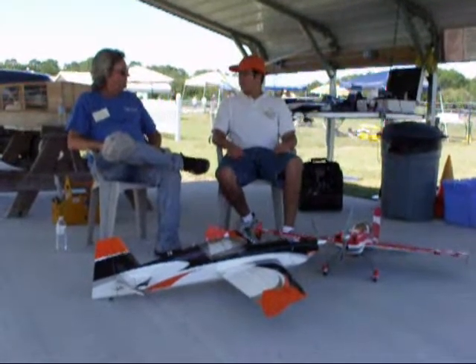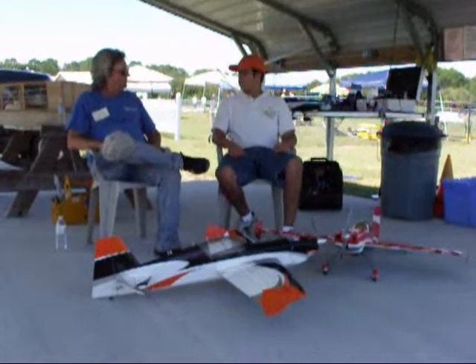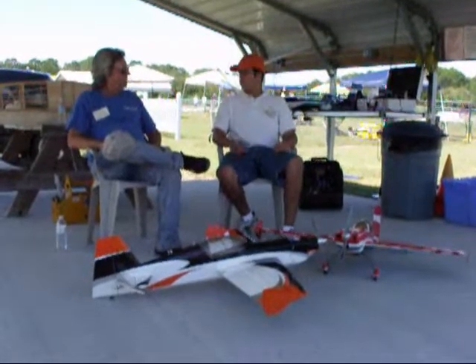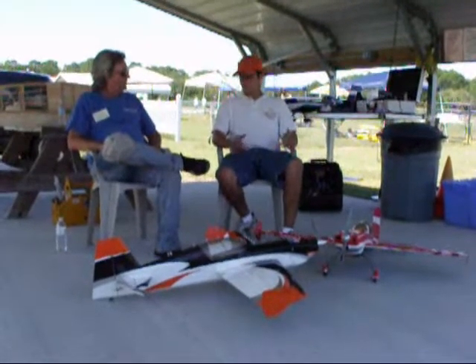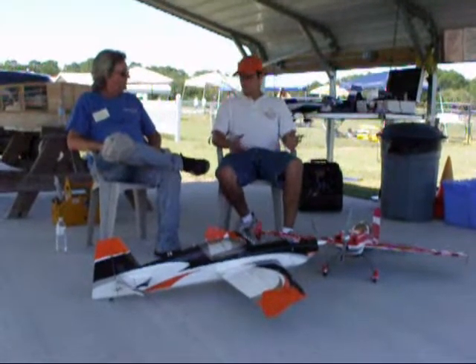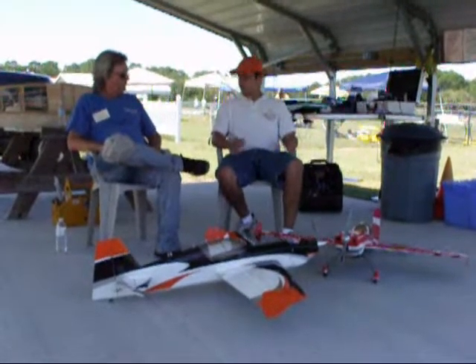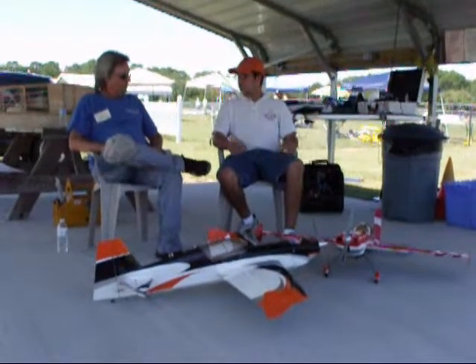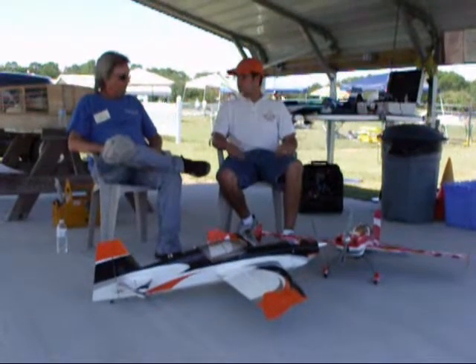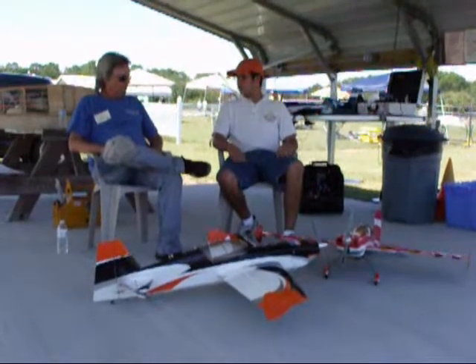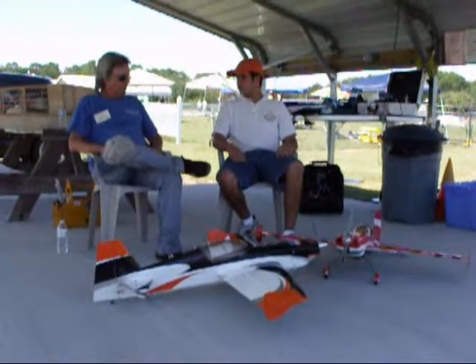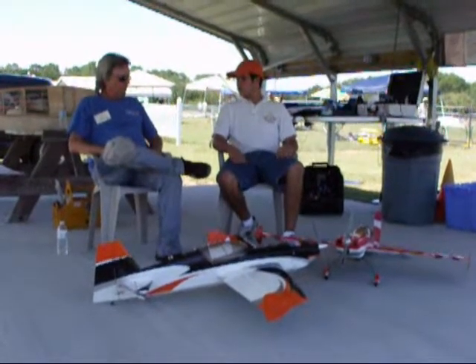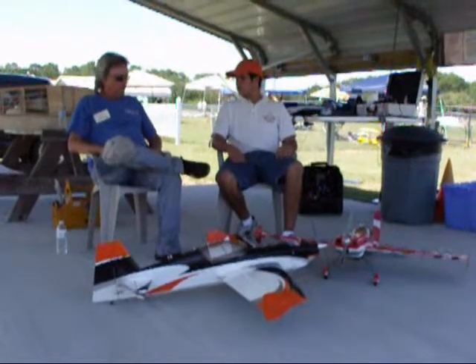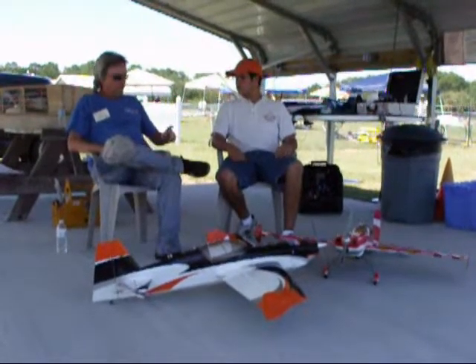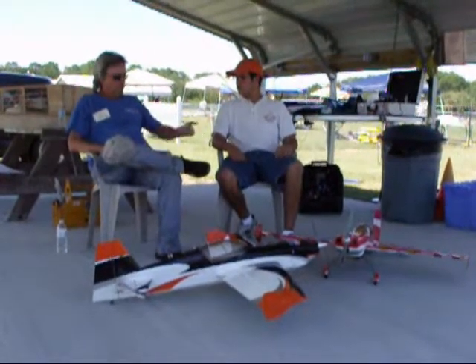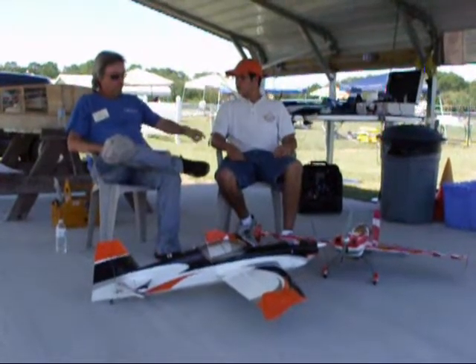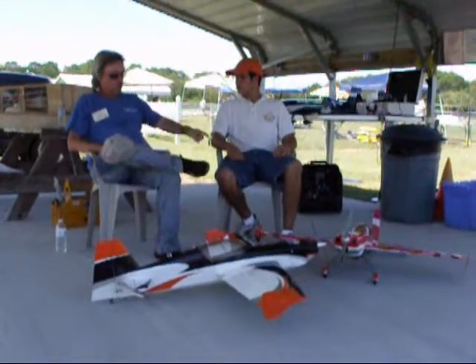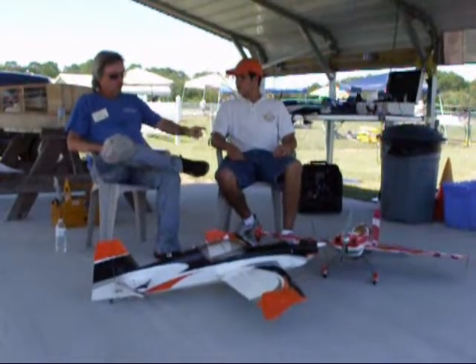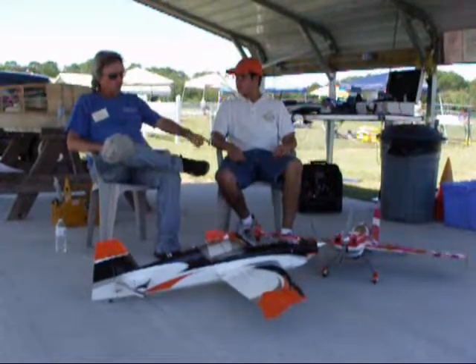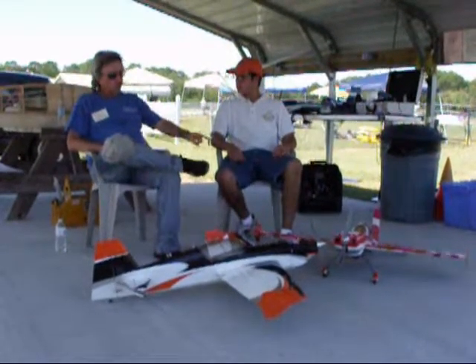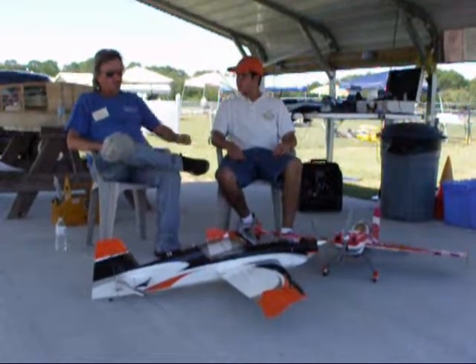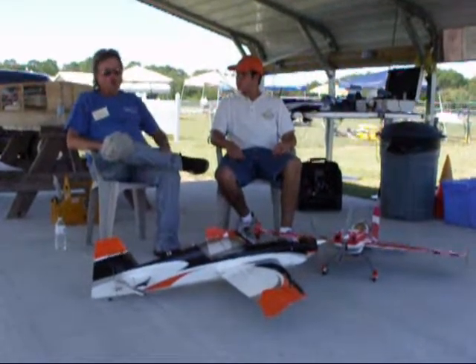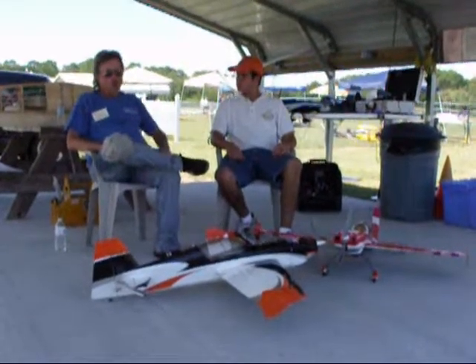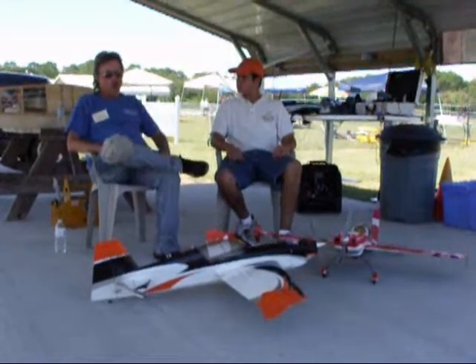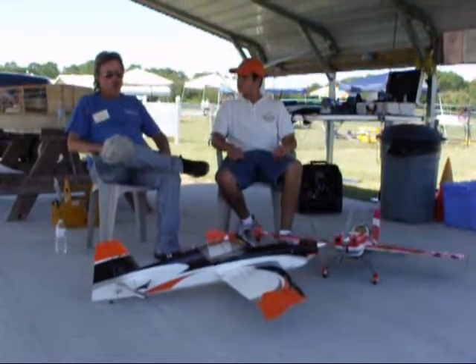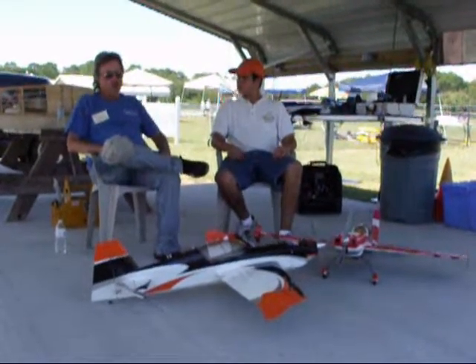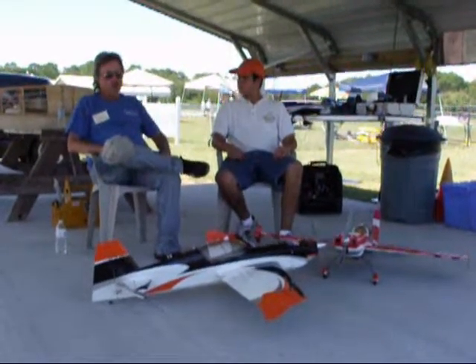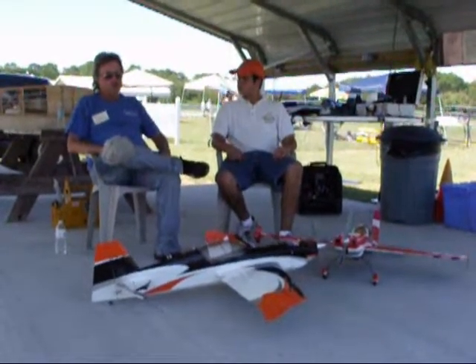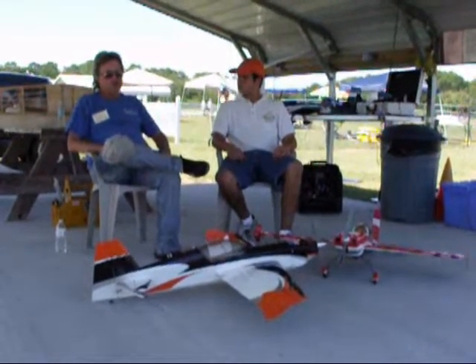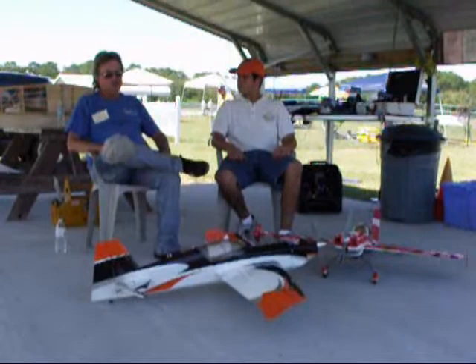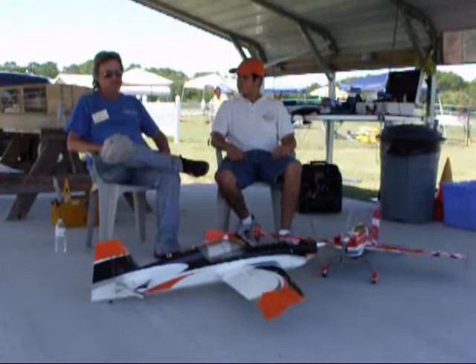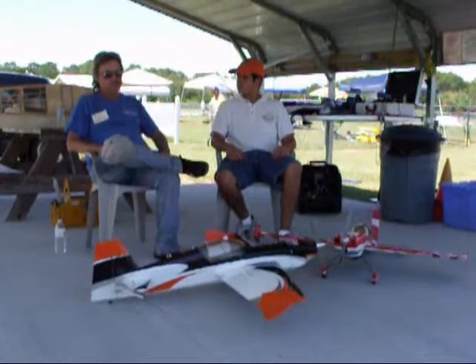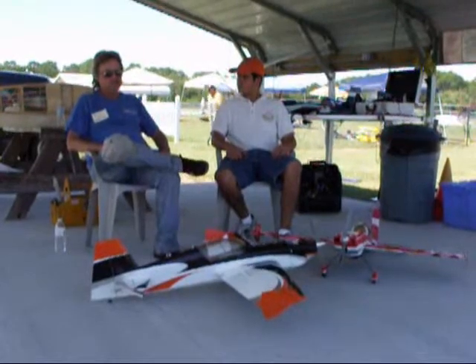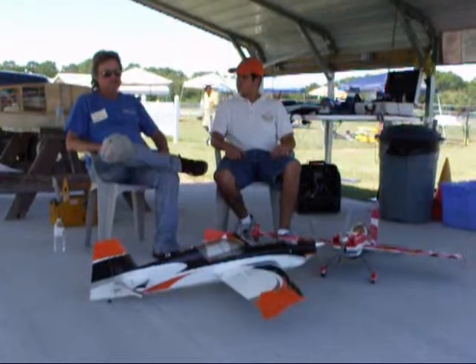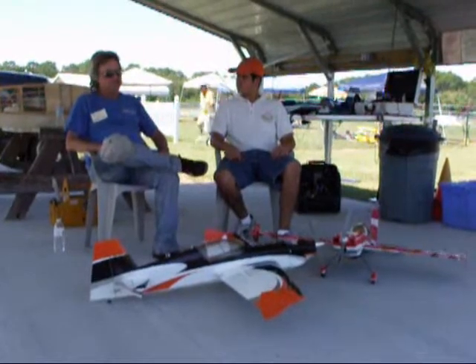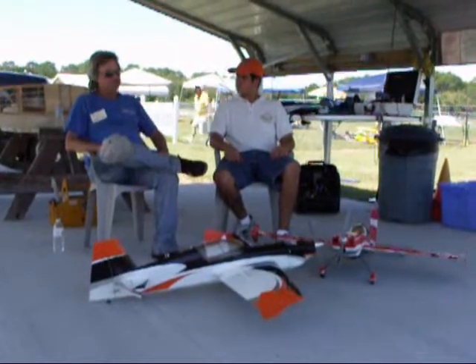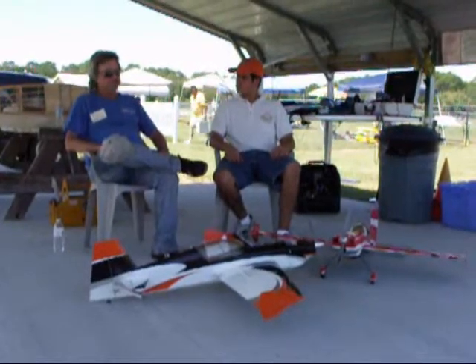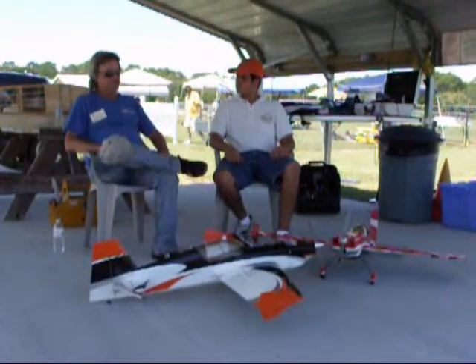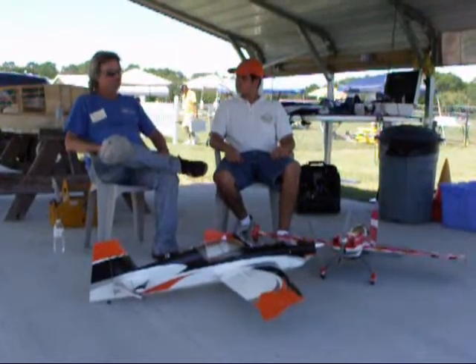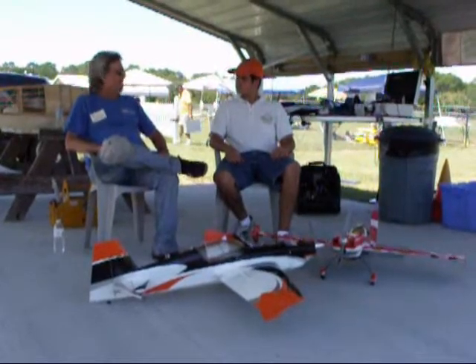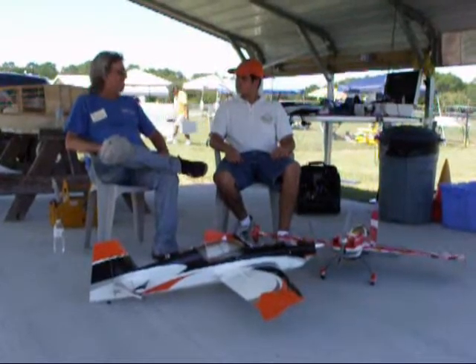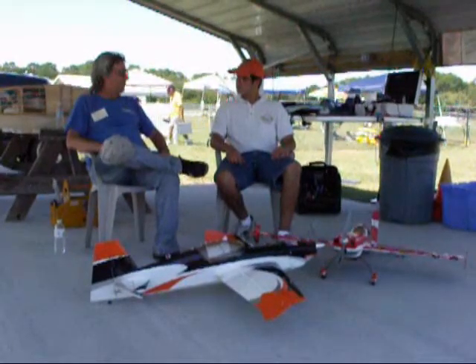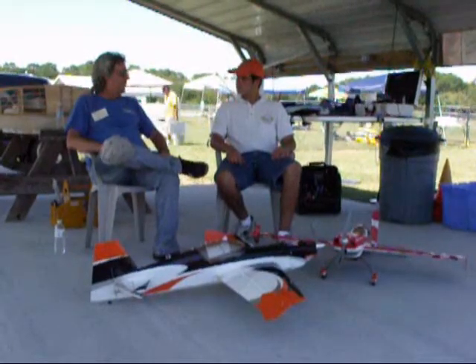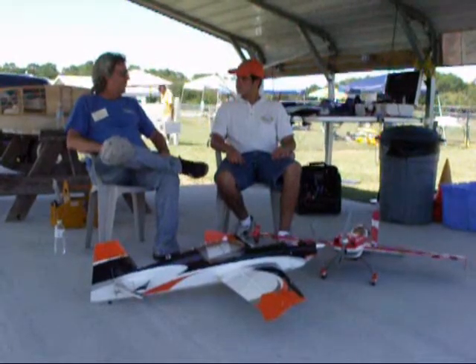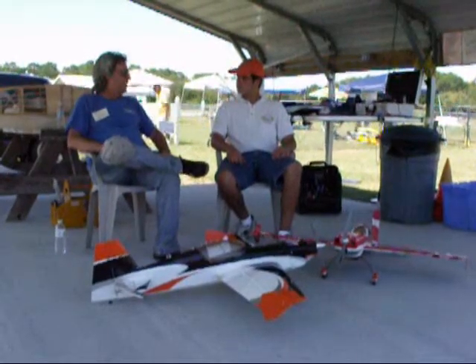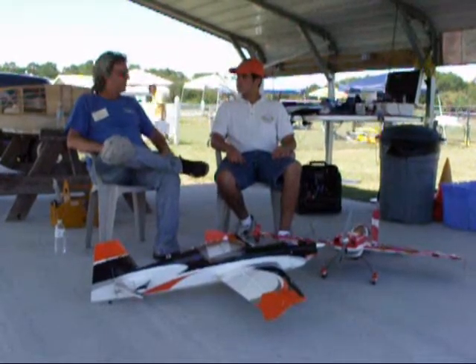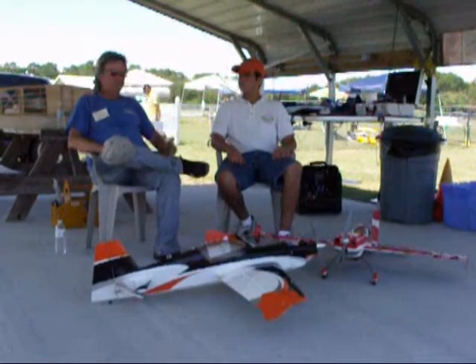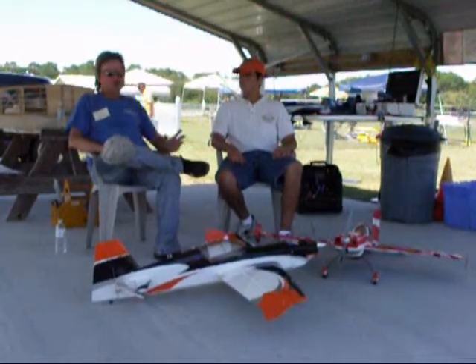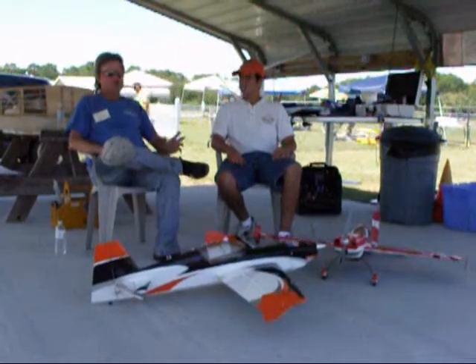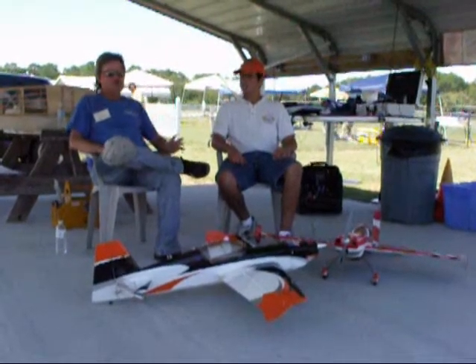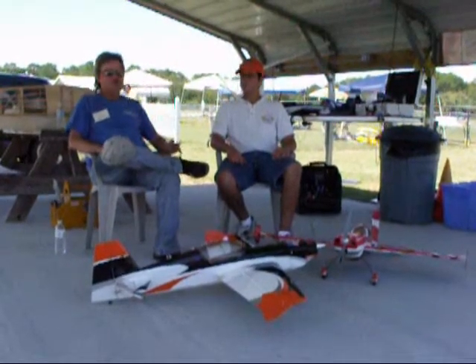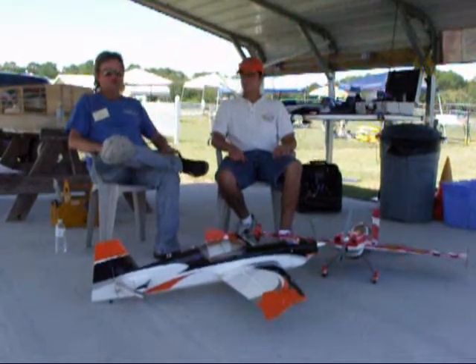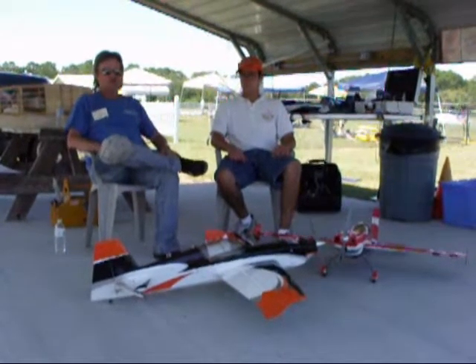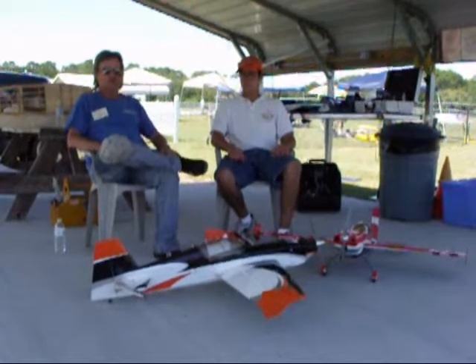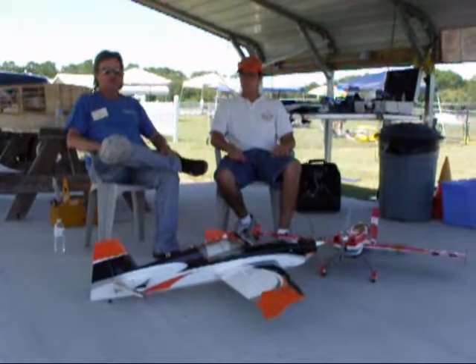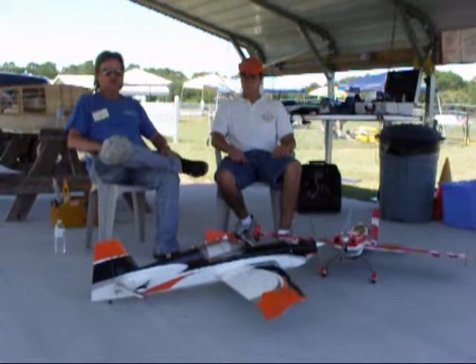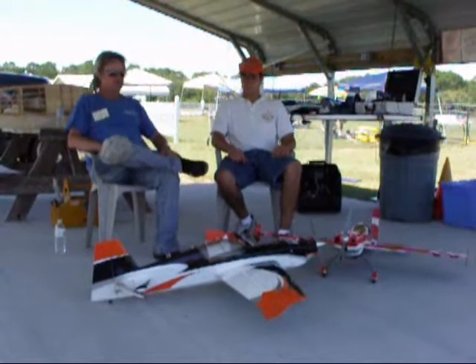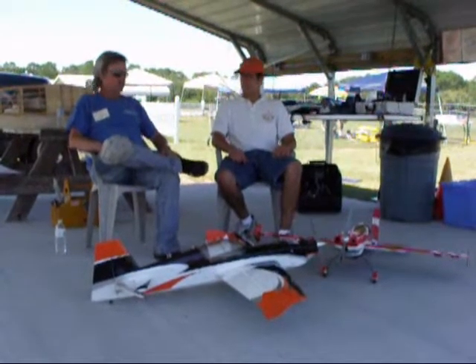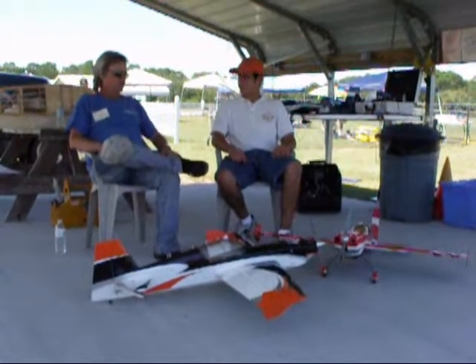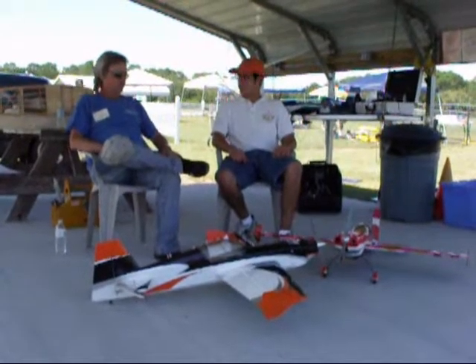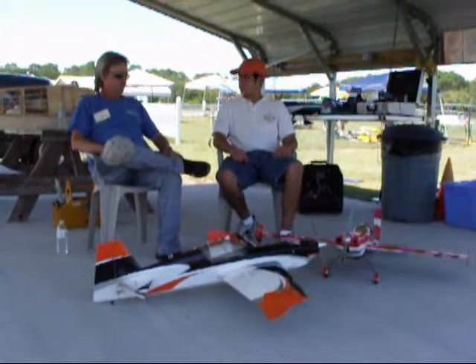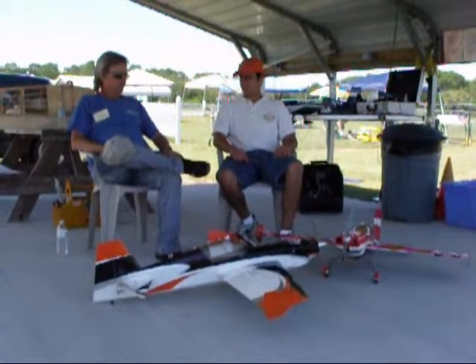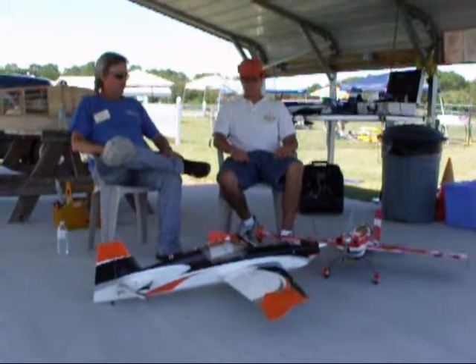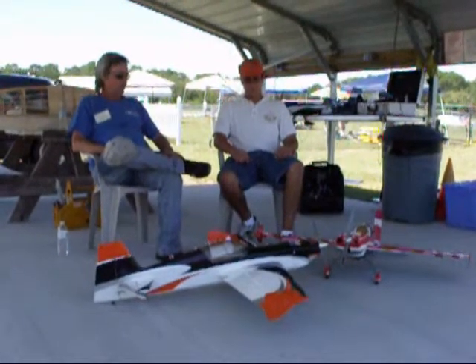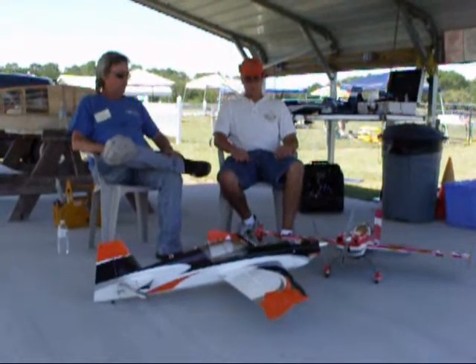How much does this plane cost? It's $149.90 — about $150 for the airplane.